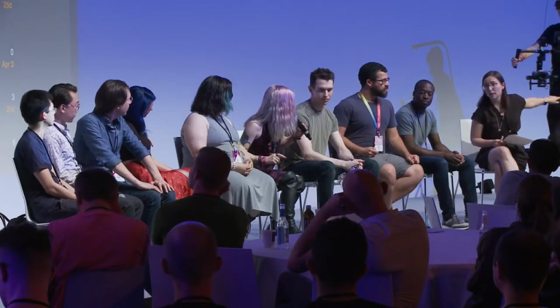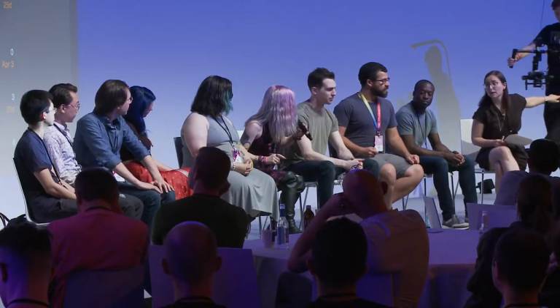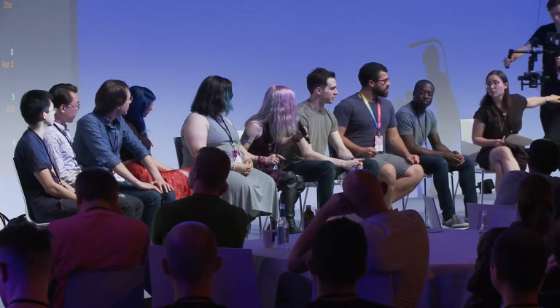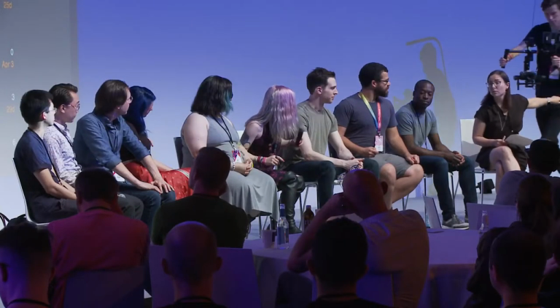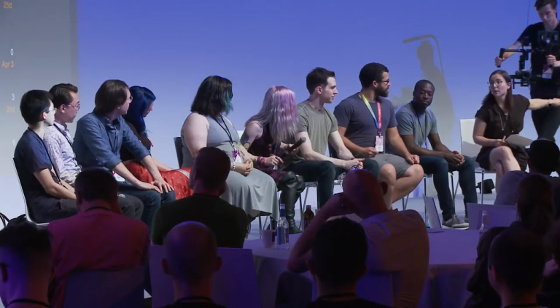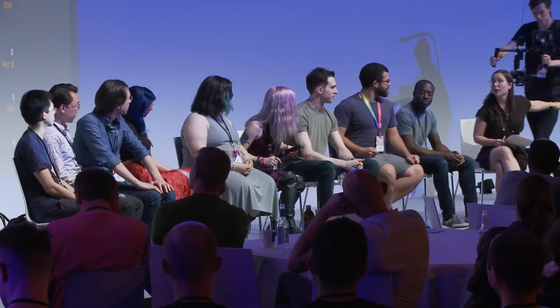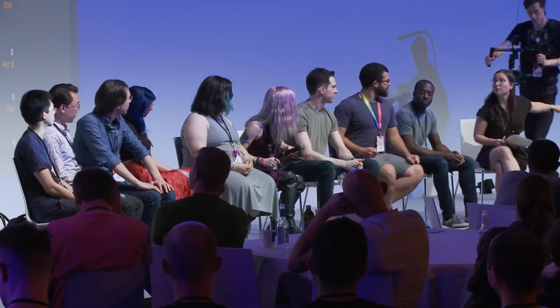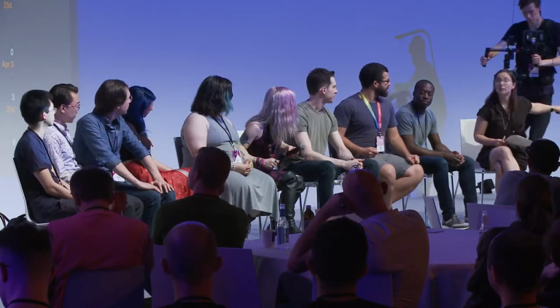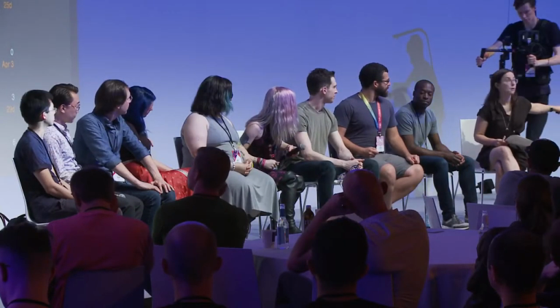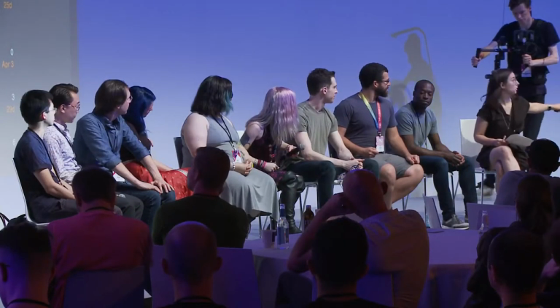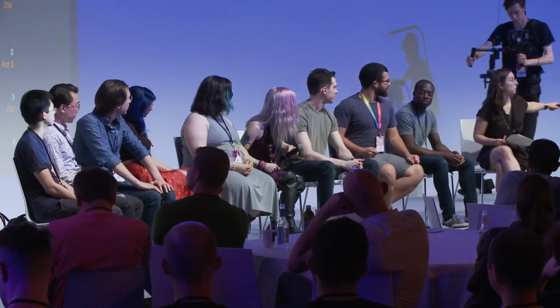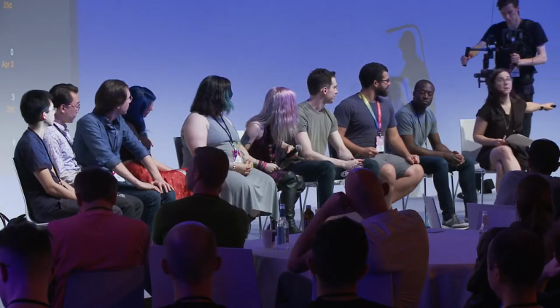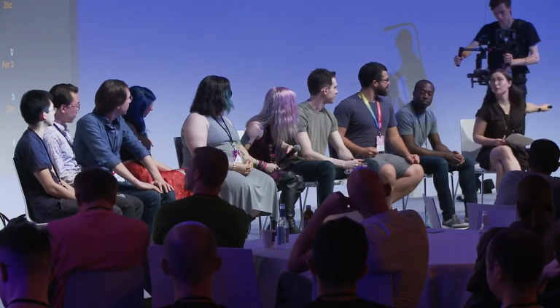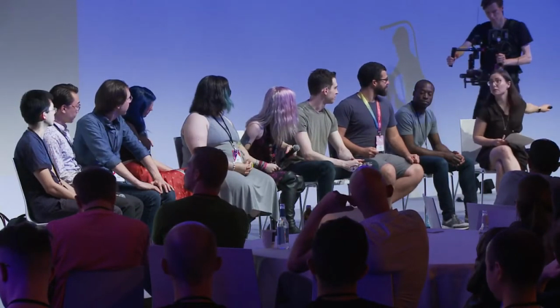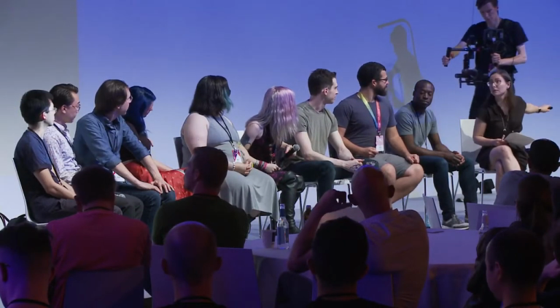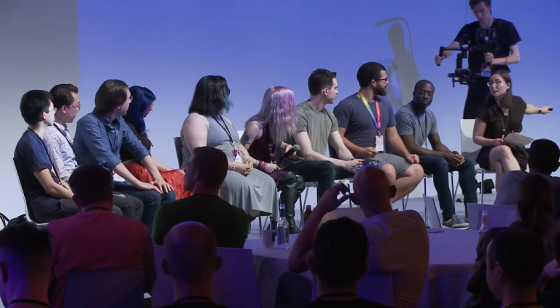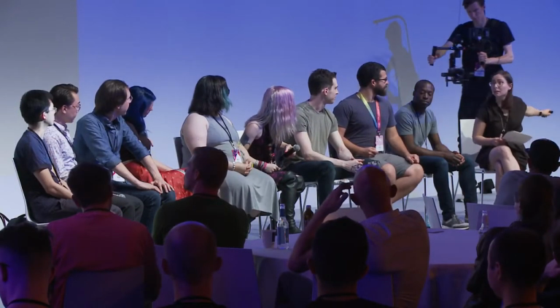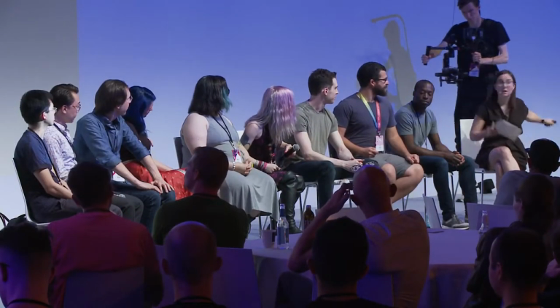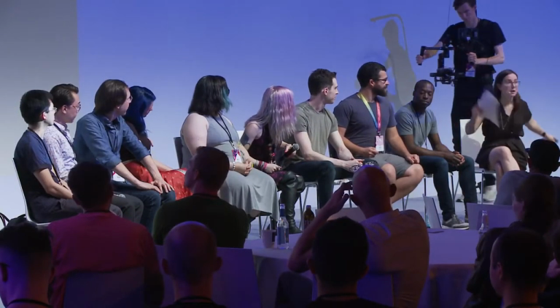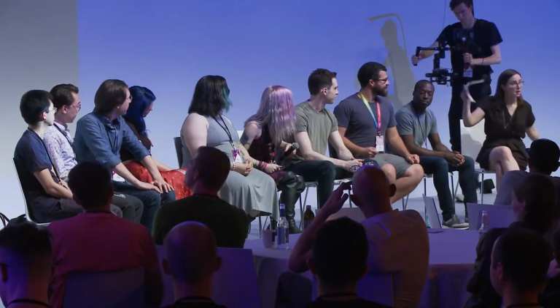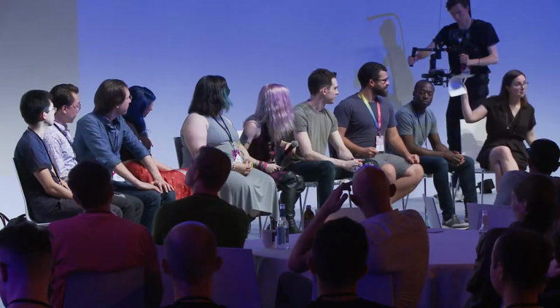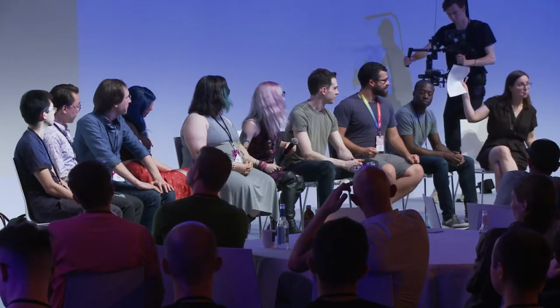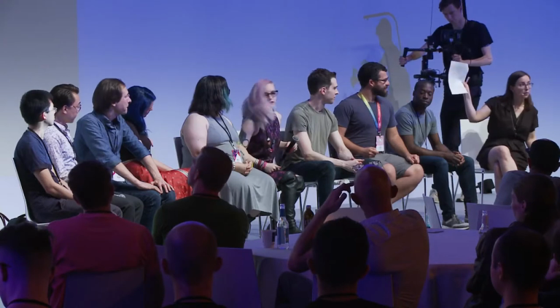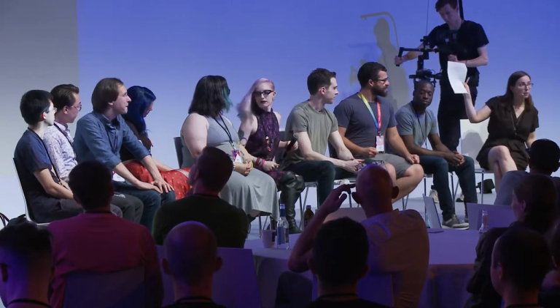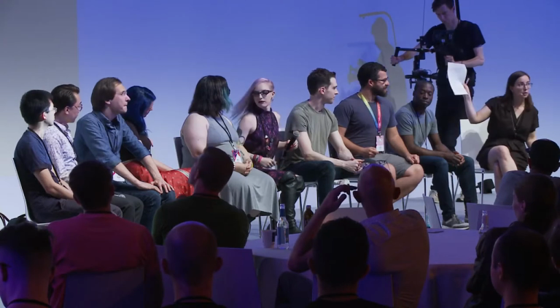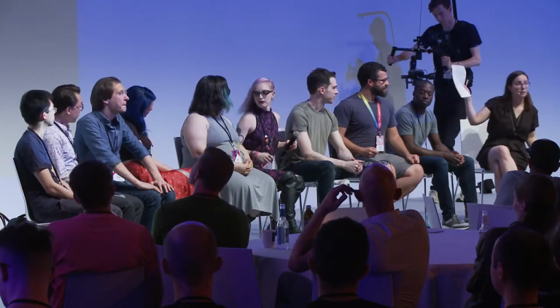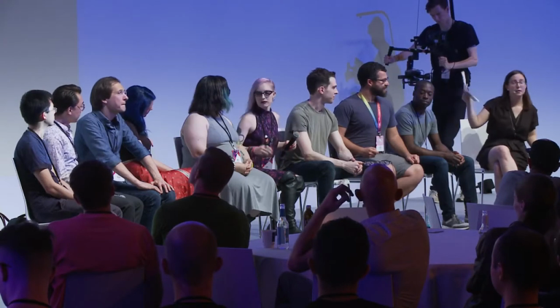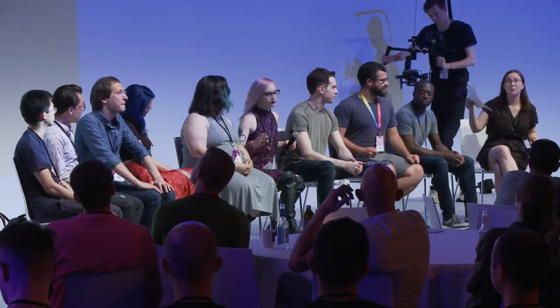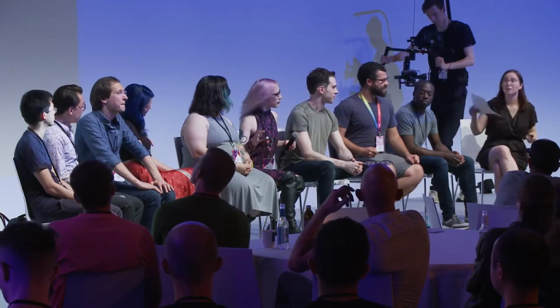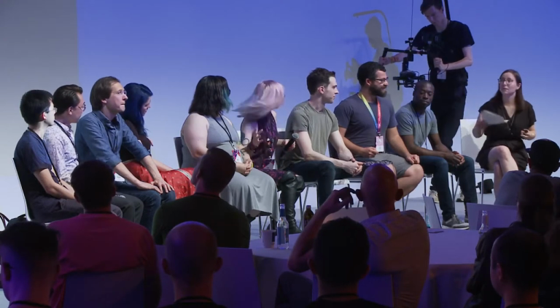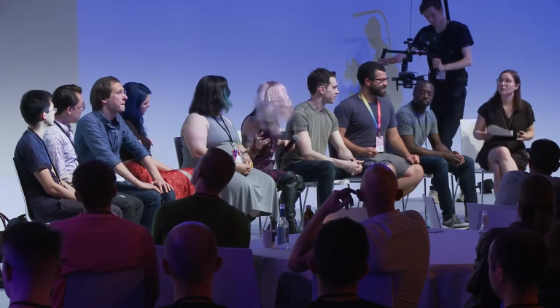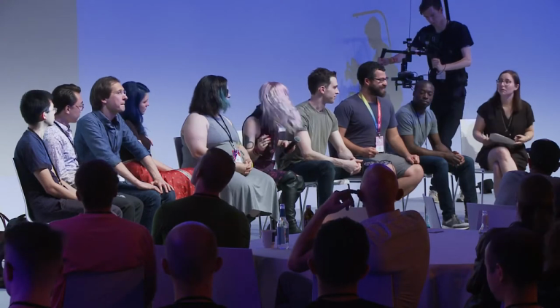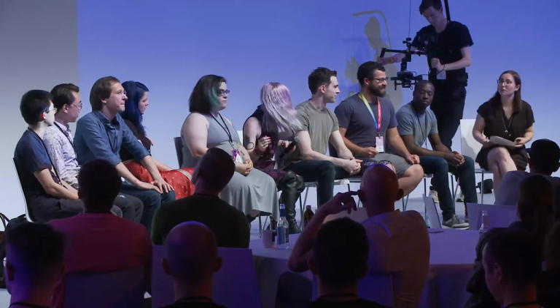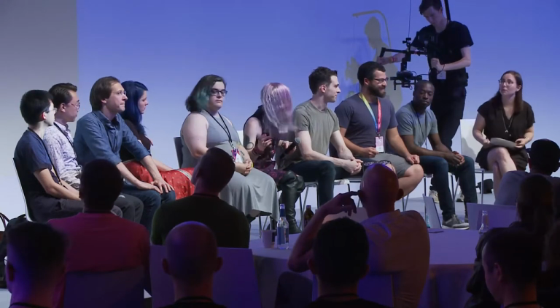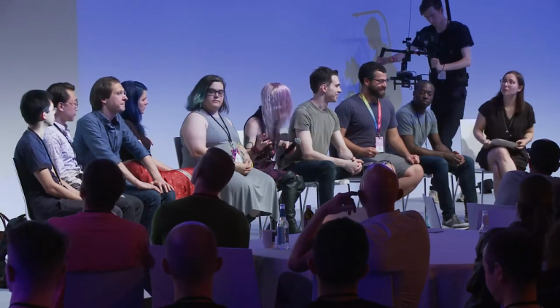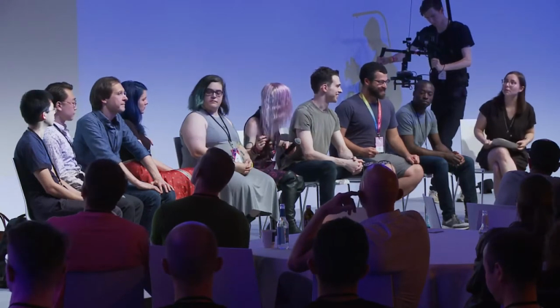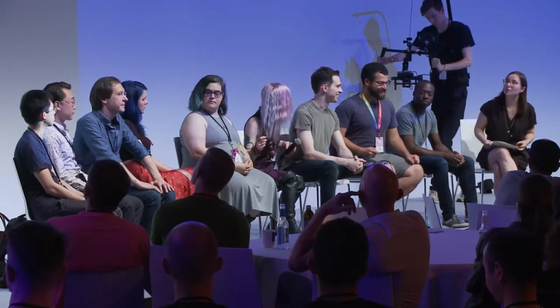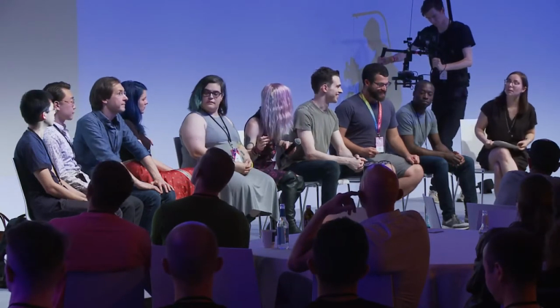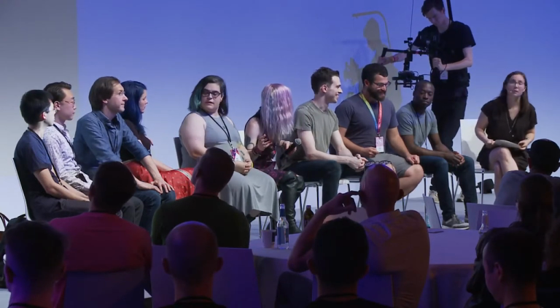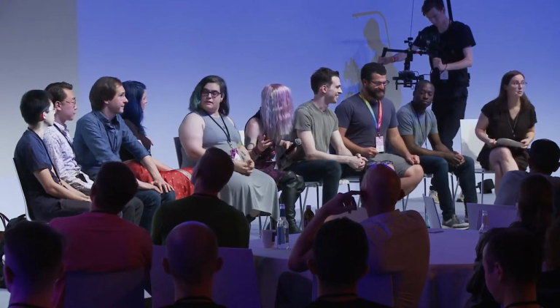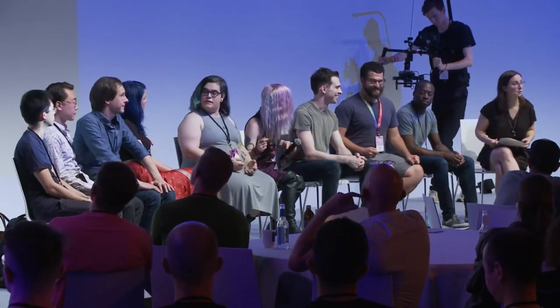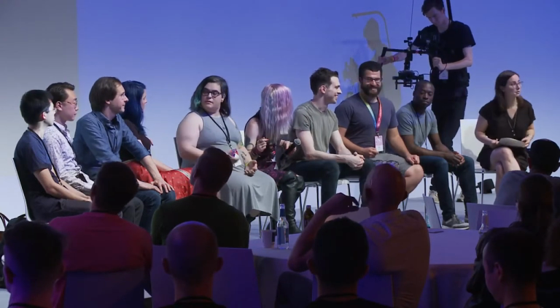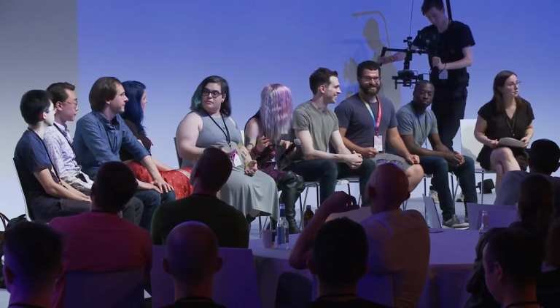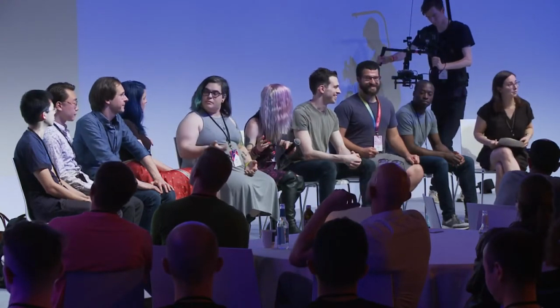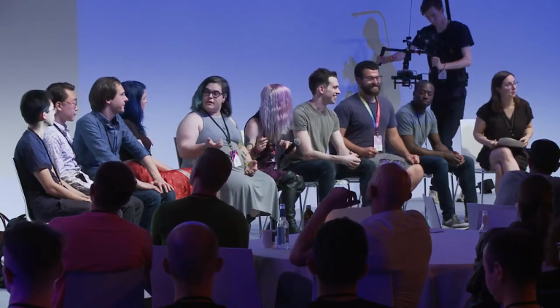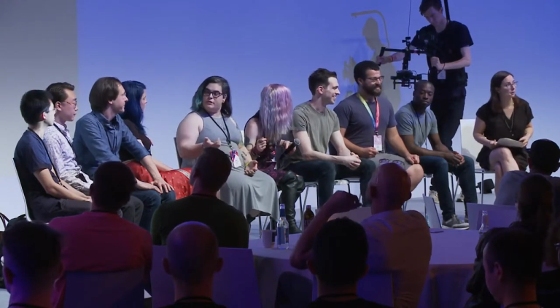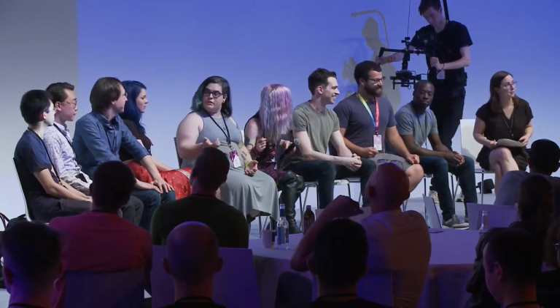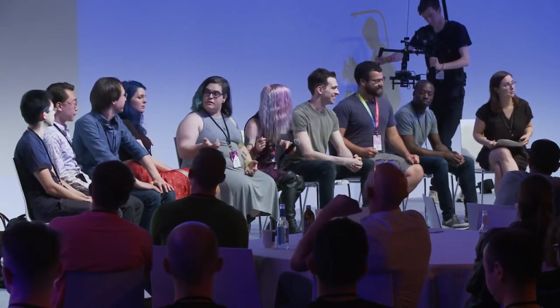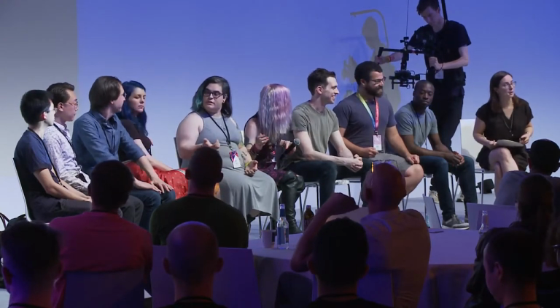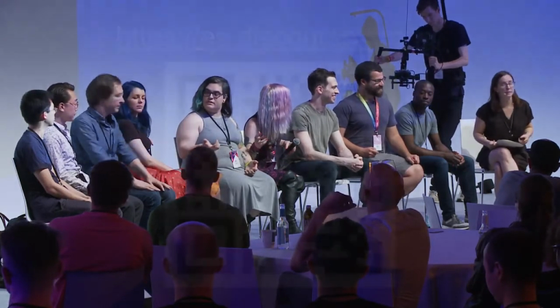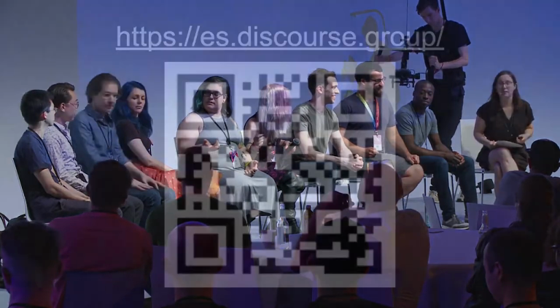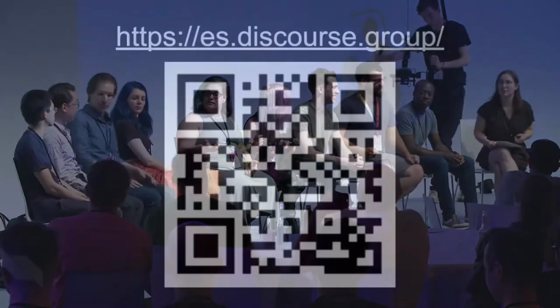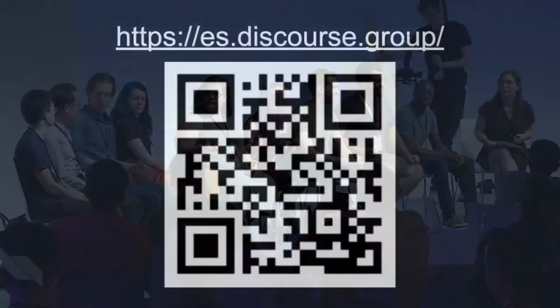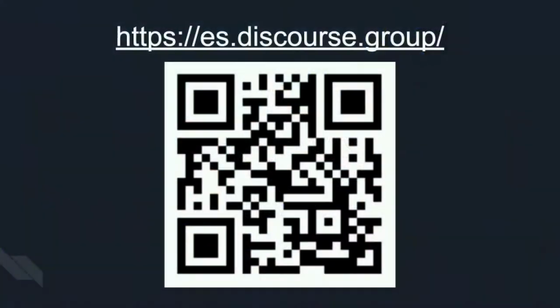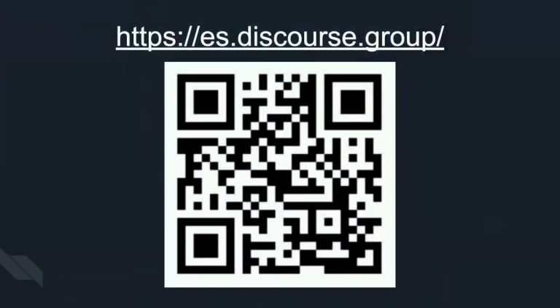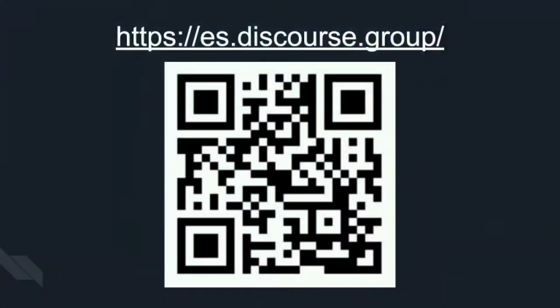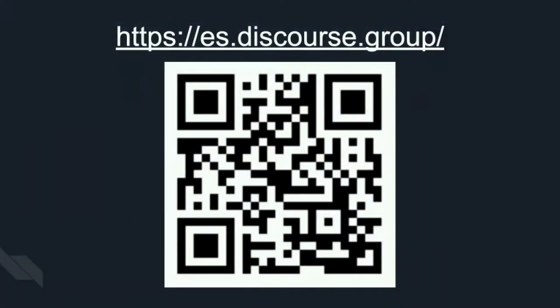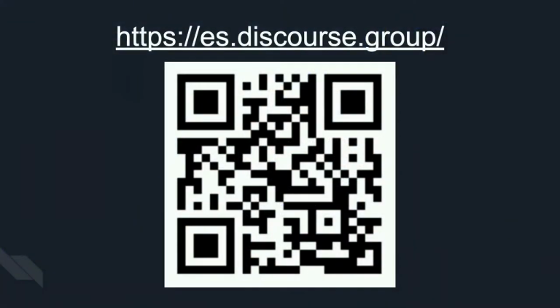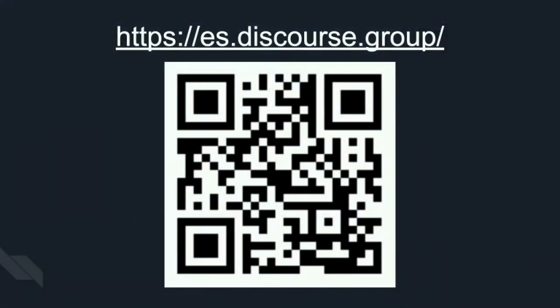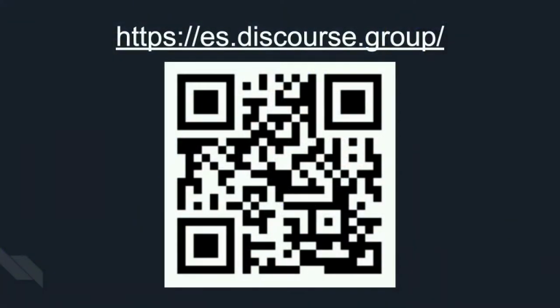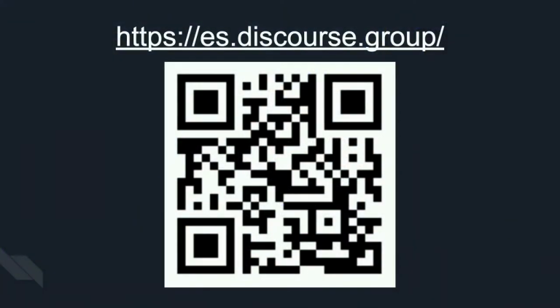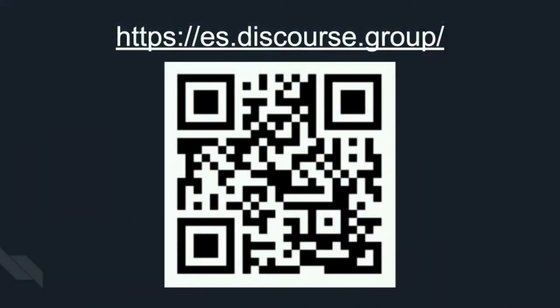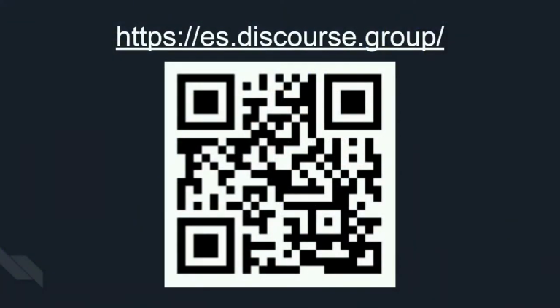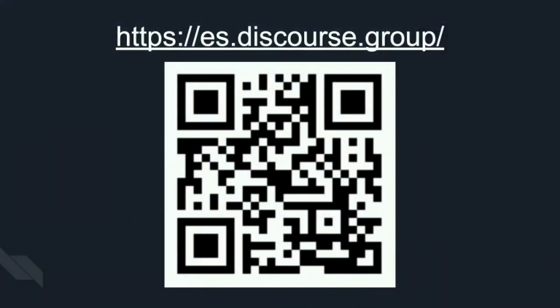We have another slide here. If you want to check that out, here's a QR code and you can go to that directly.